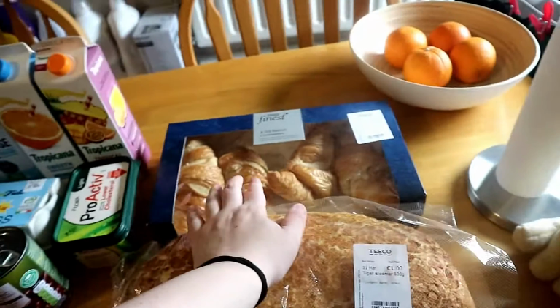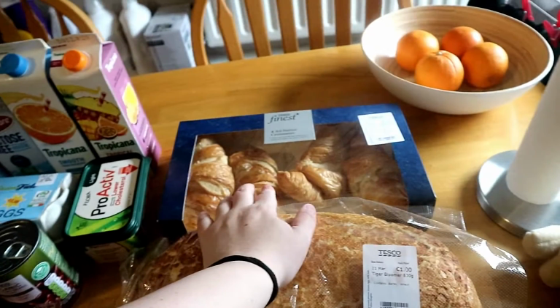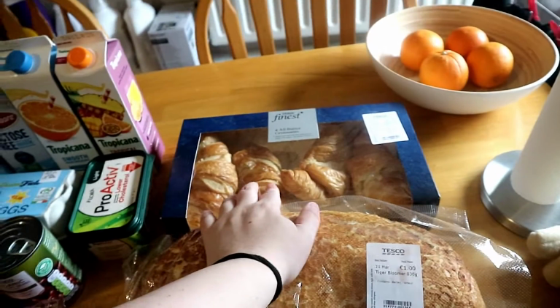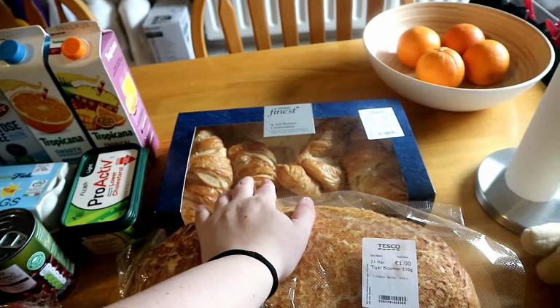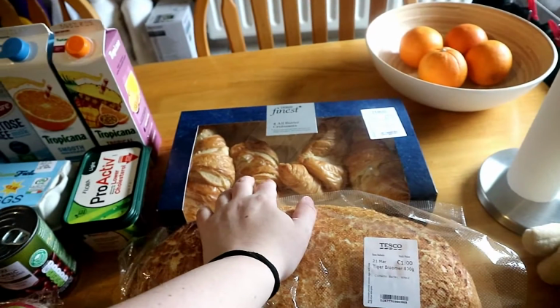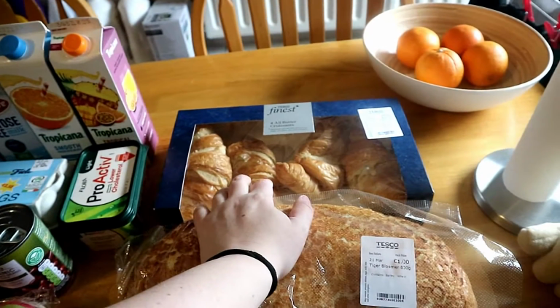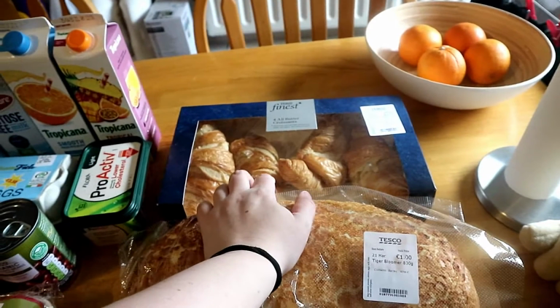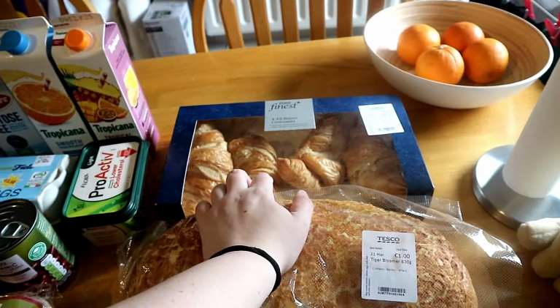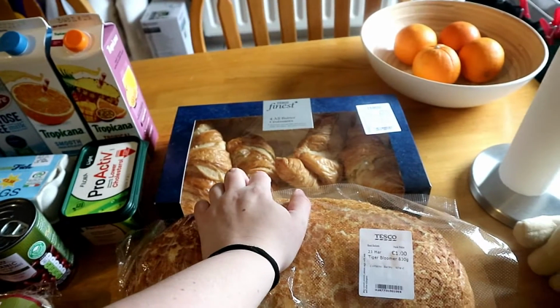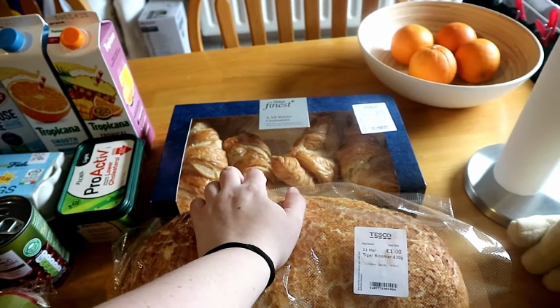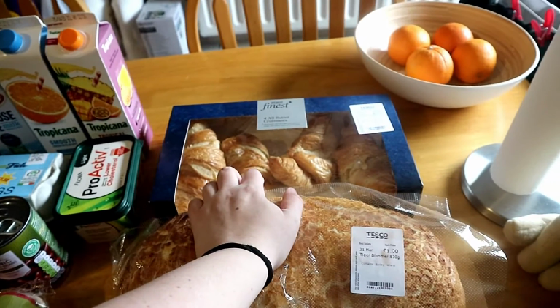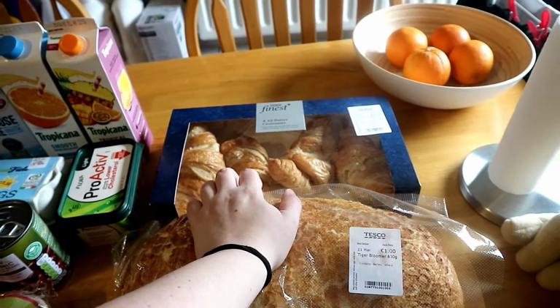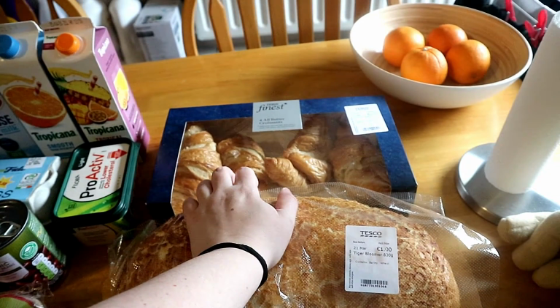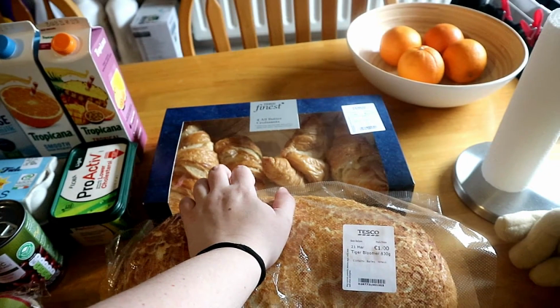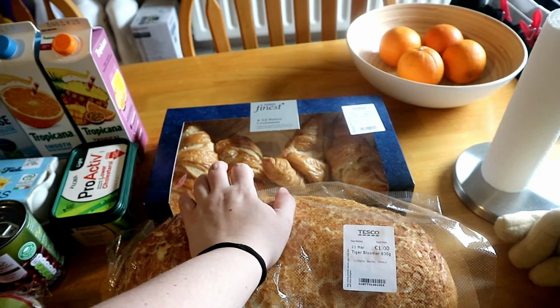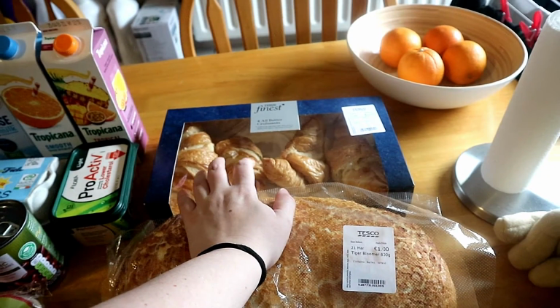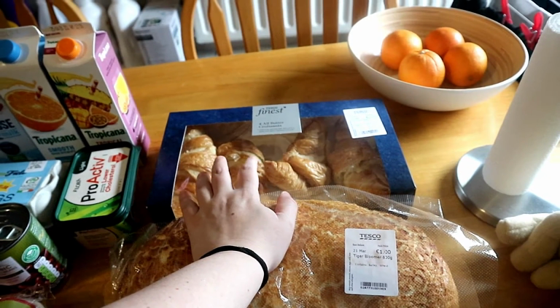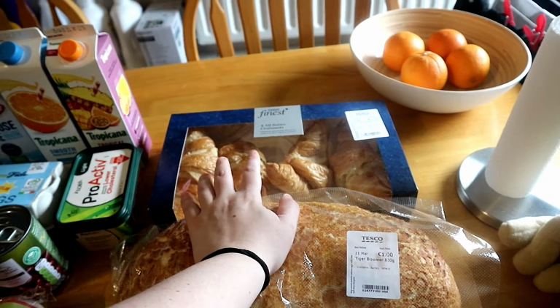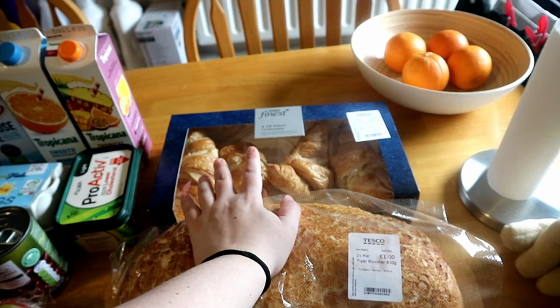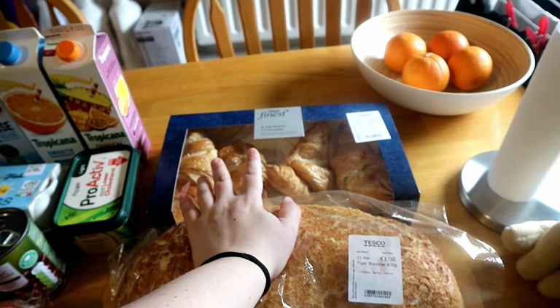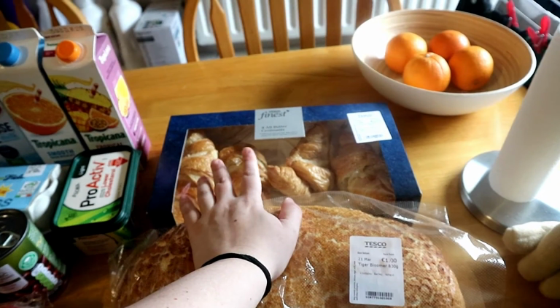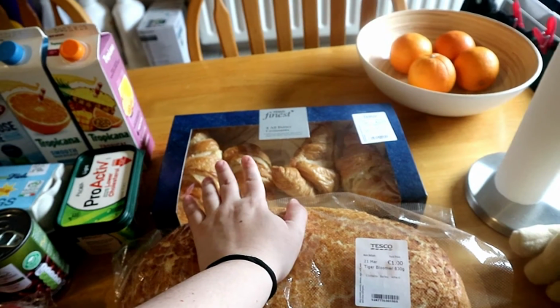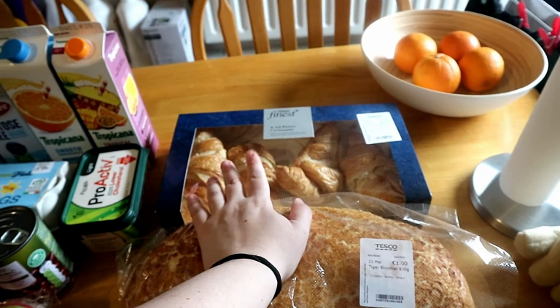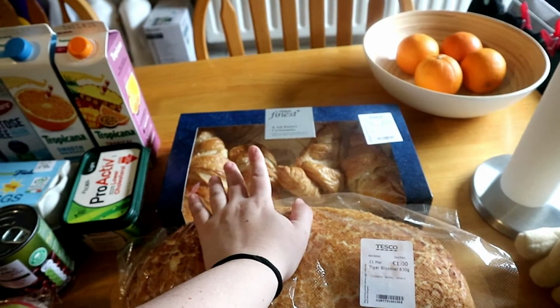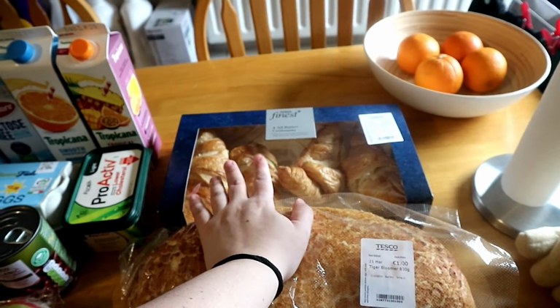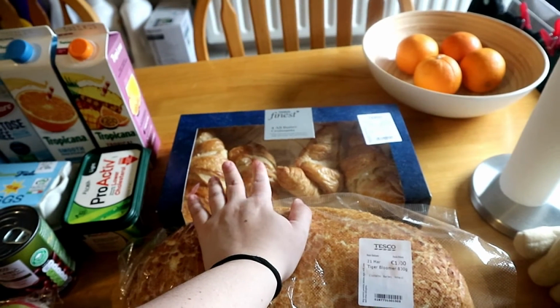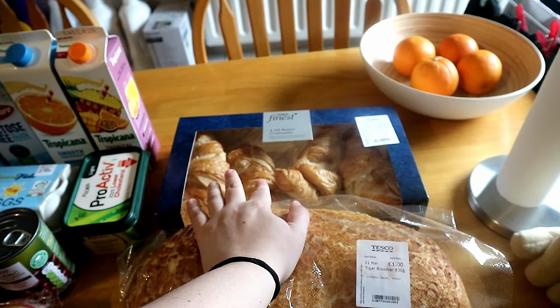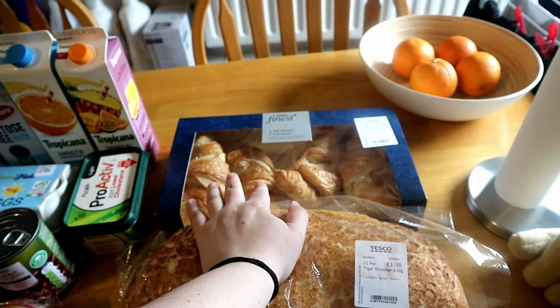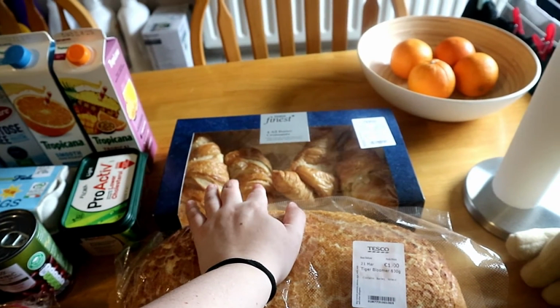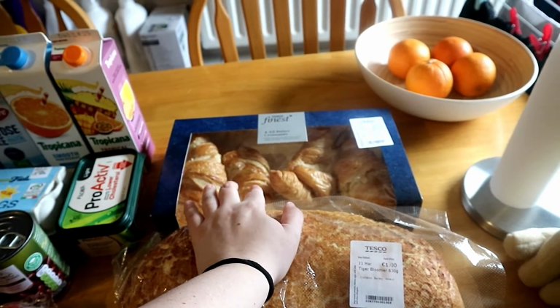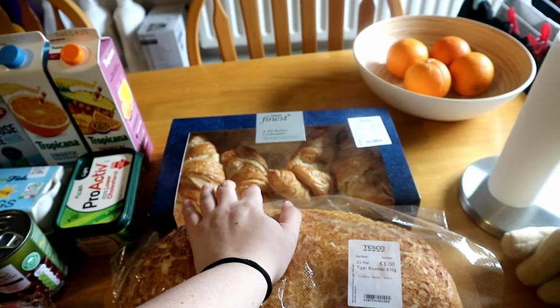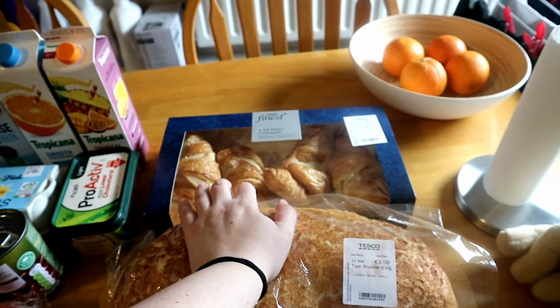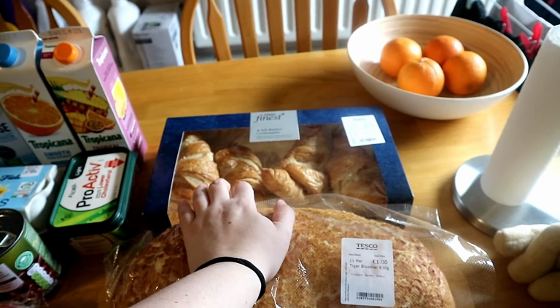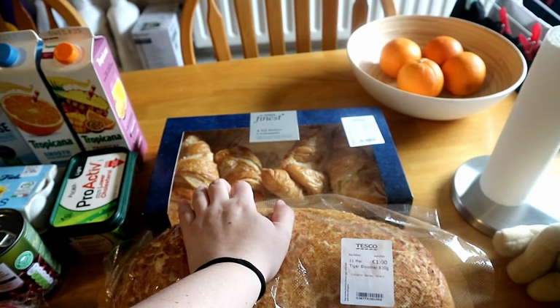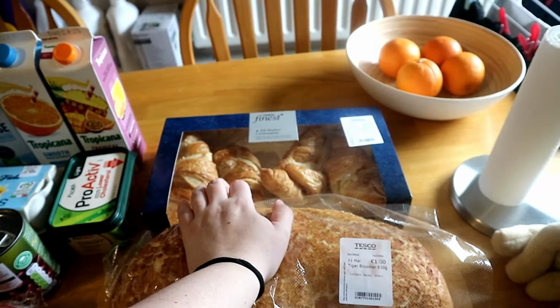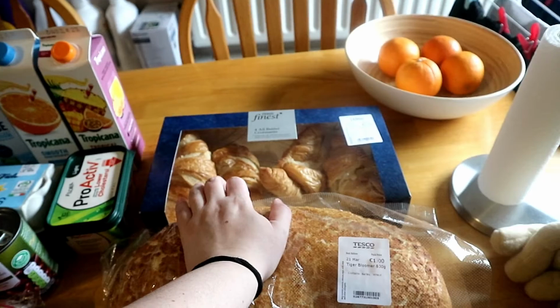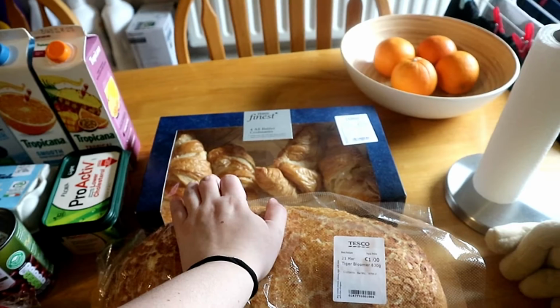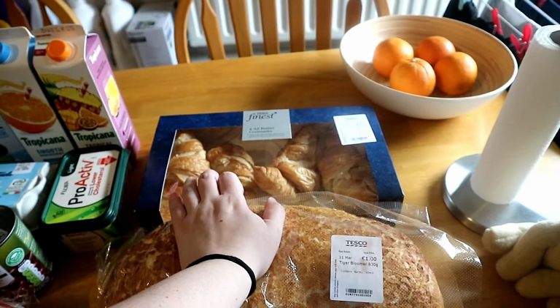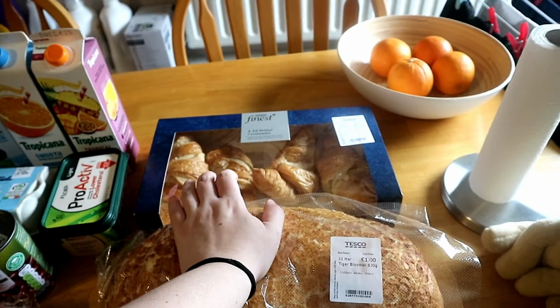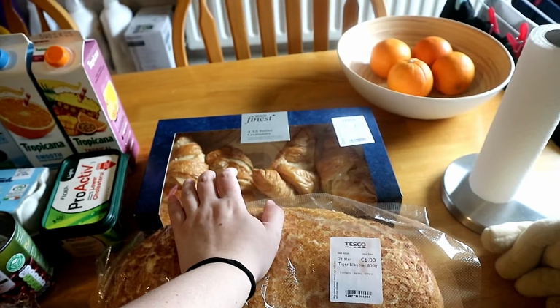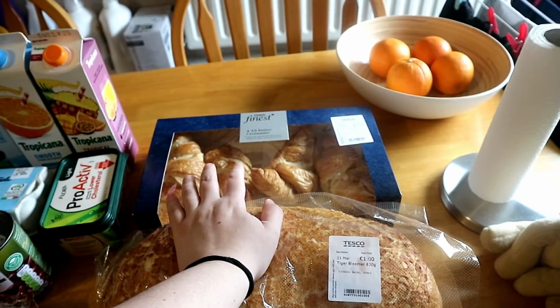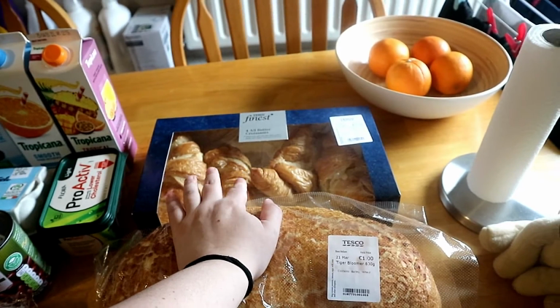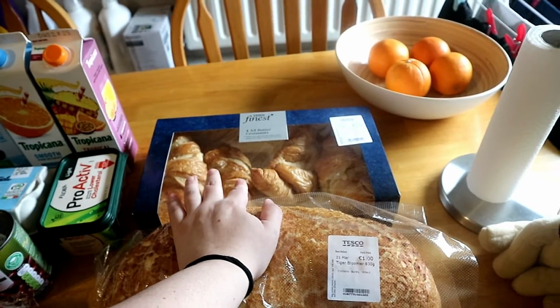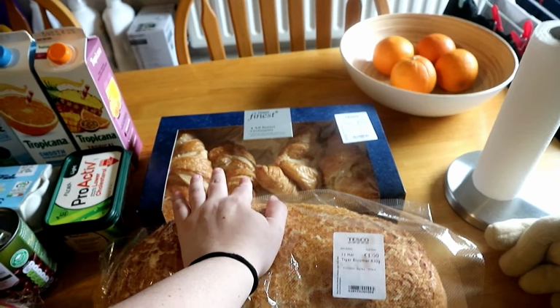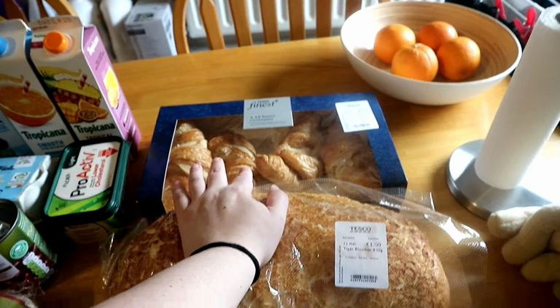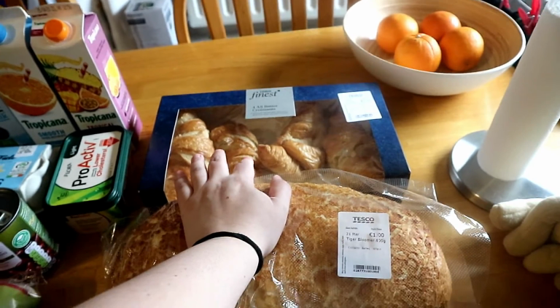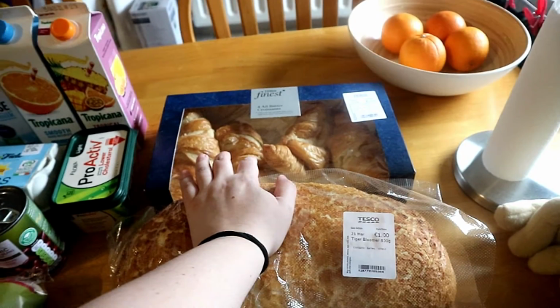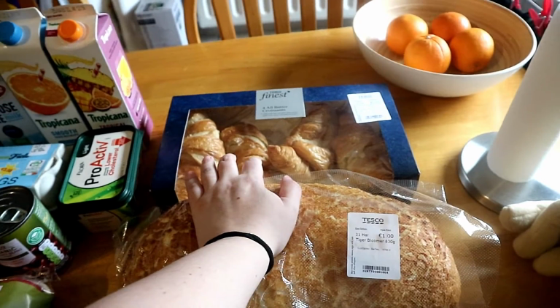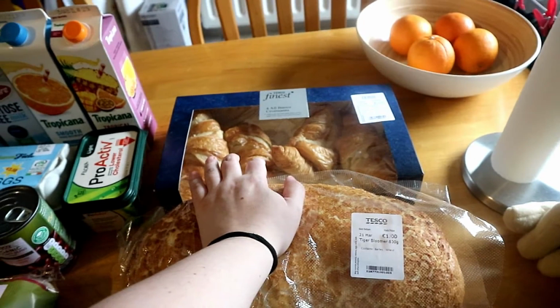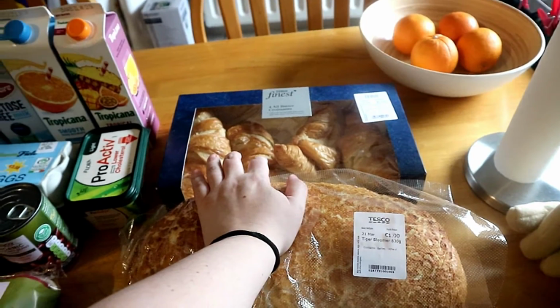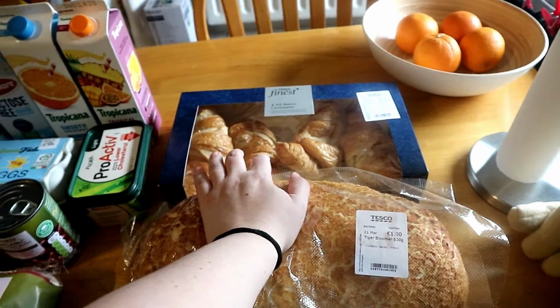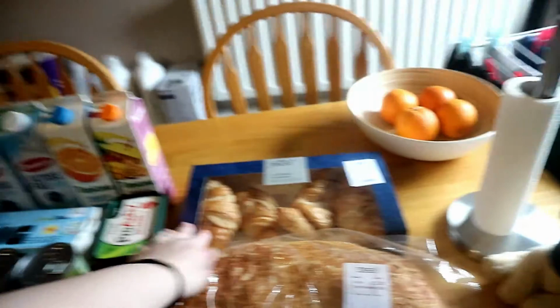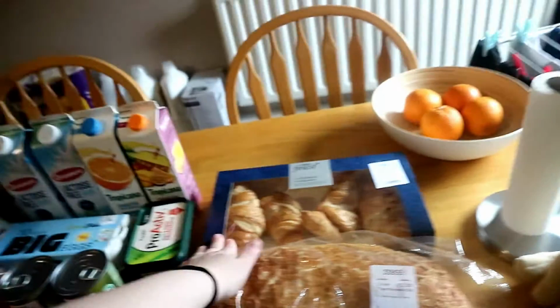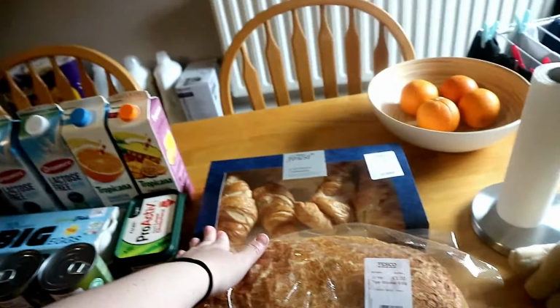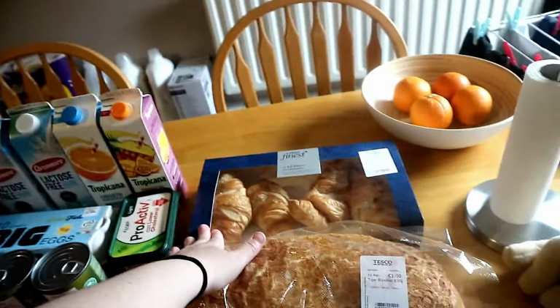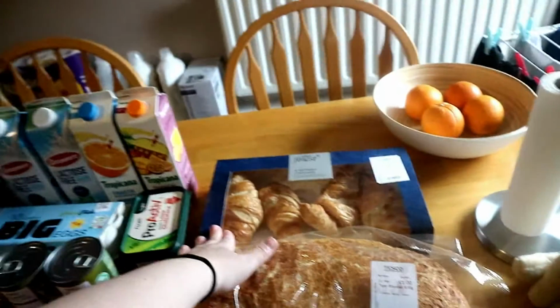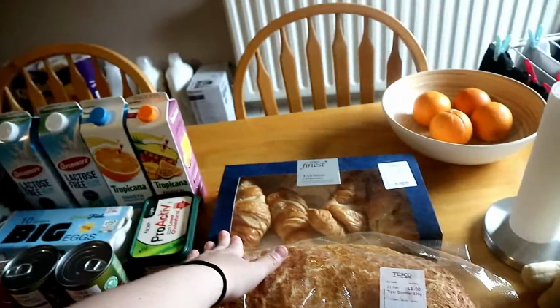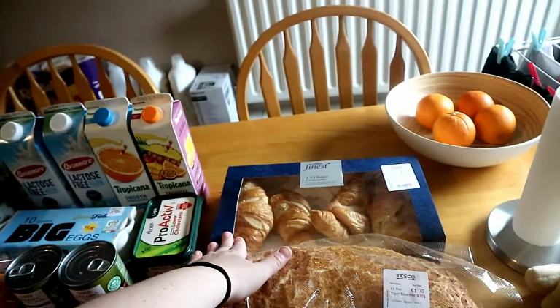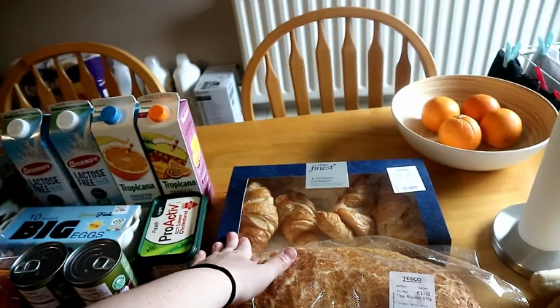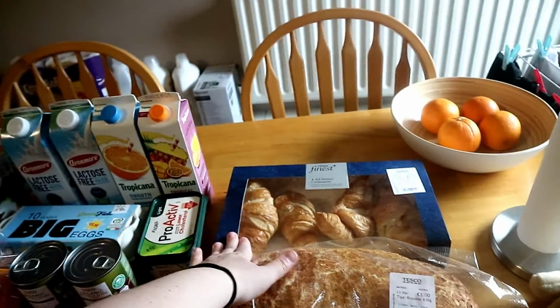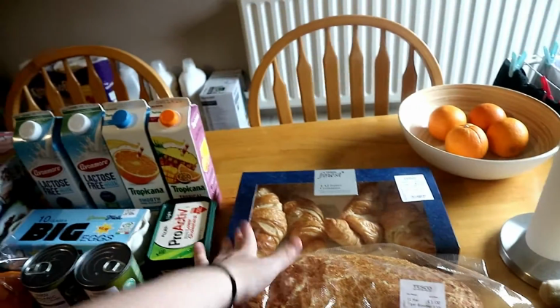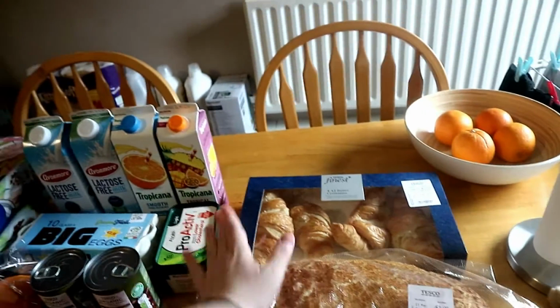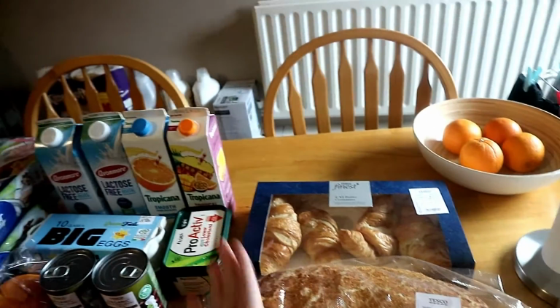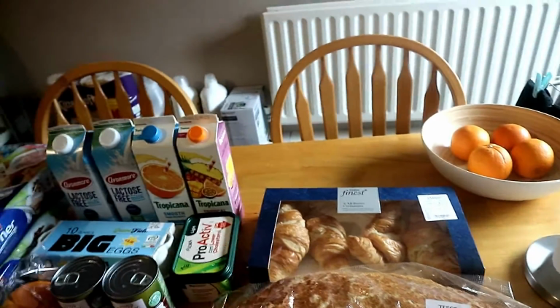Then just some bread — I'm loving this one, the Tiger Bloomer. And just to do something different, I bought these croissants to have with some cheese and ham.